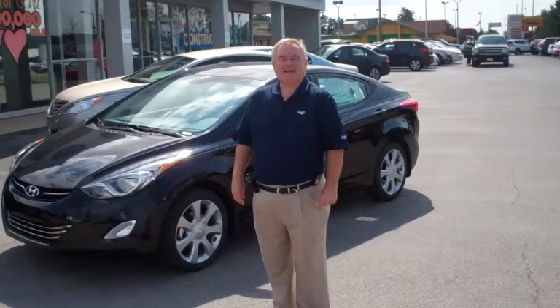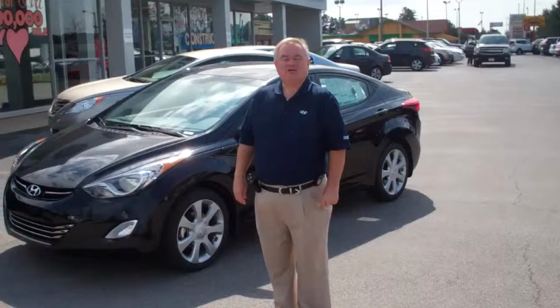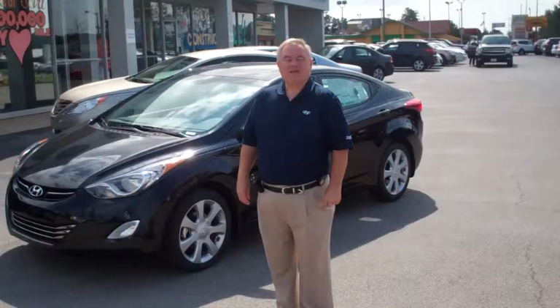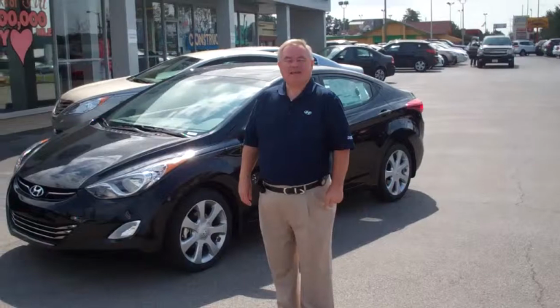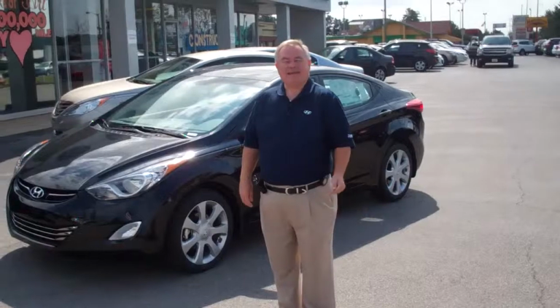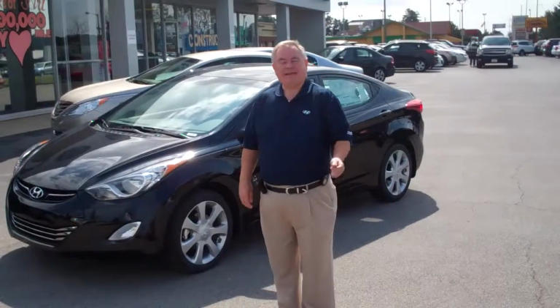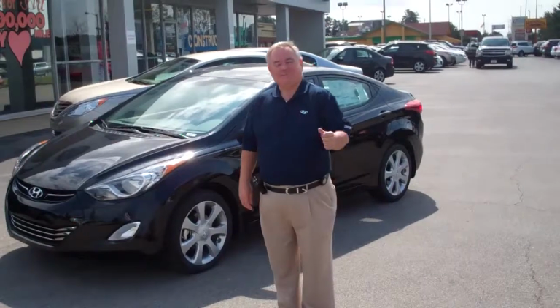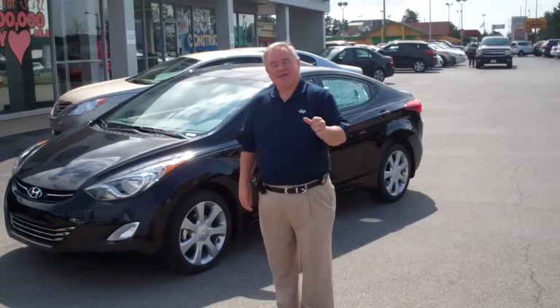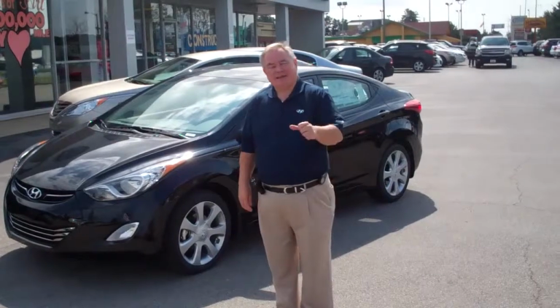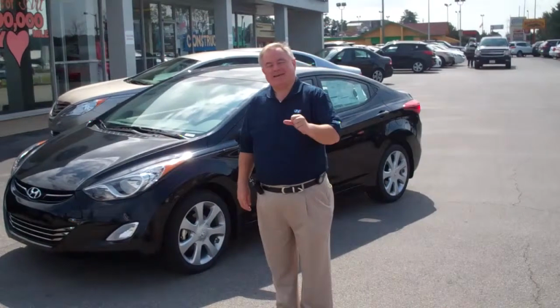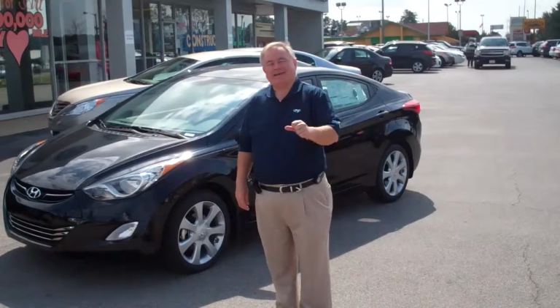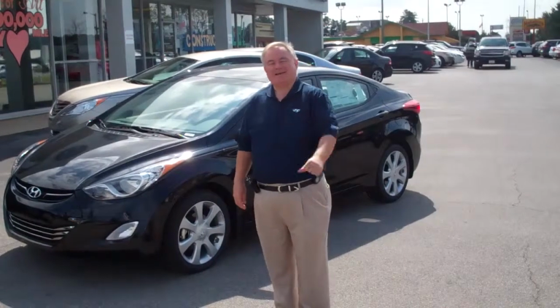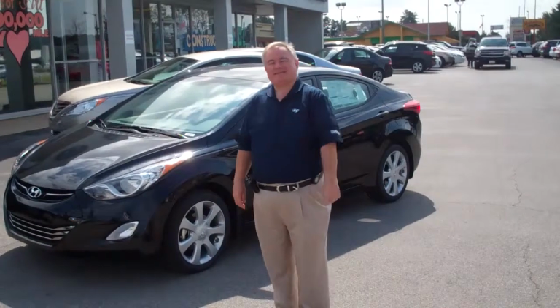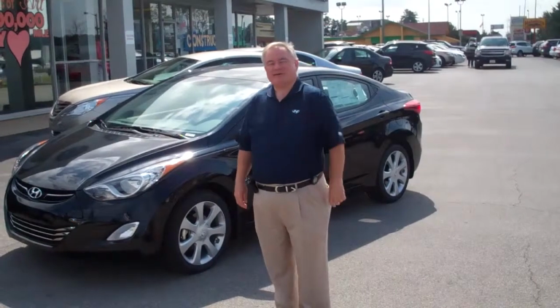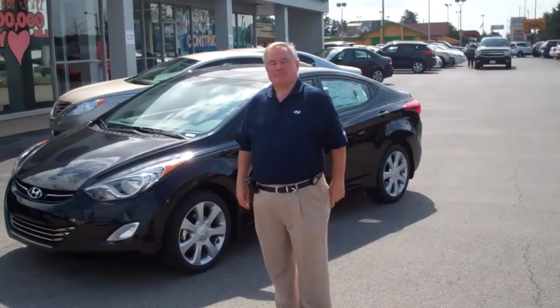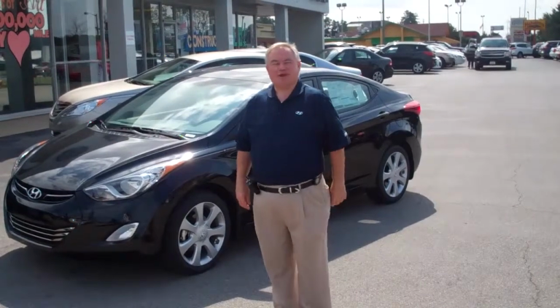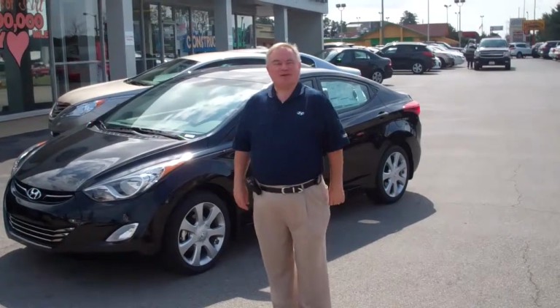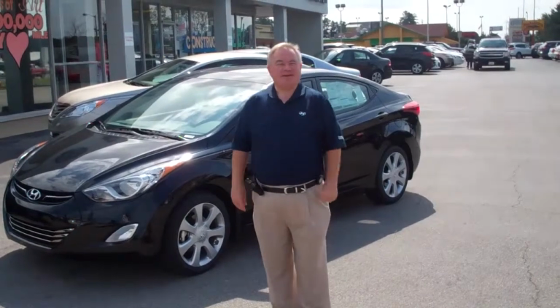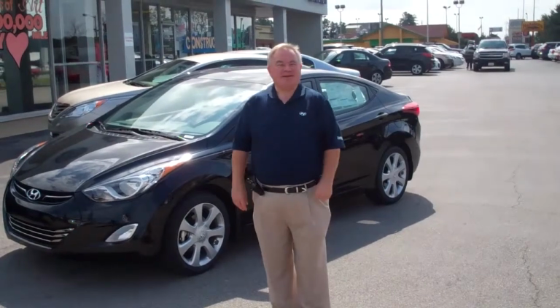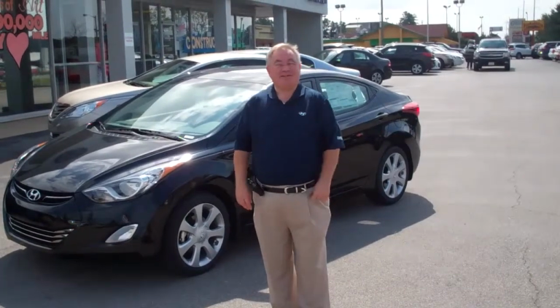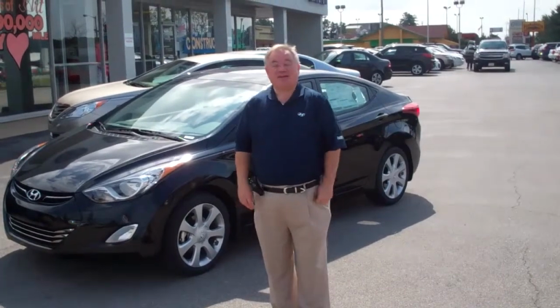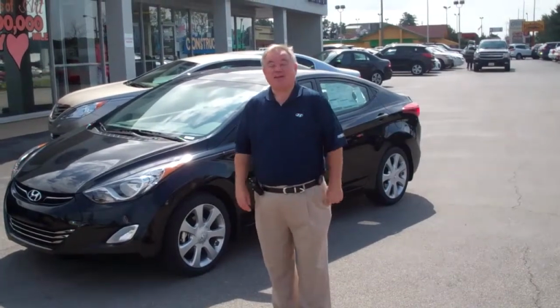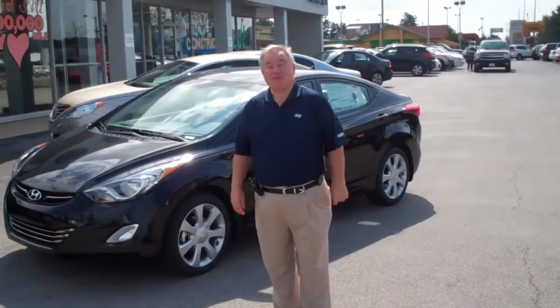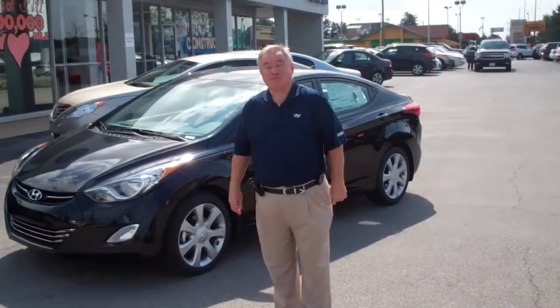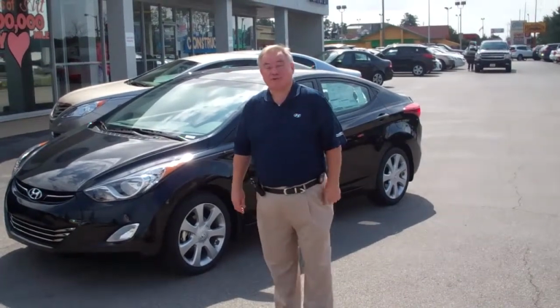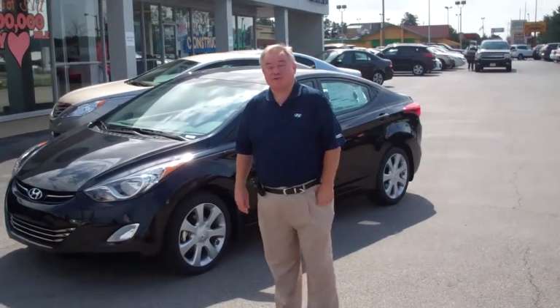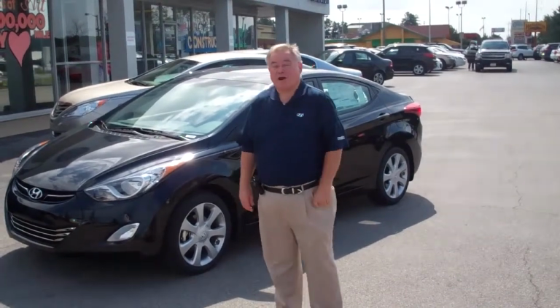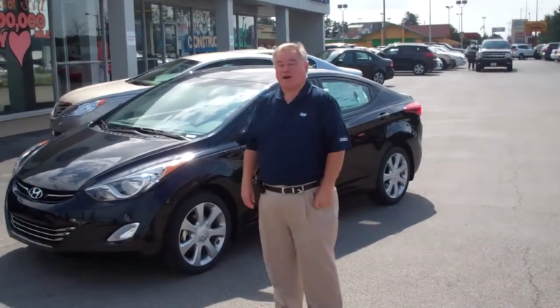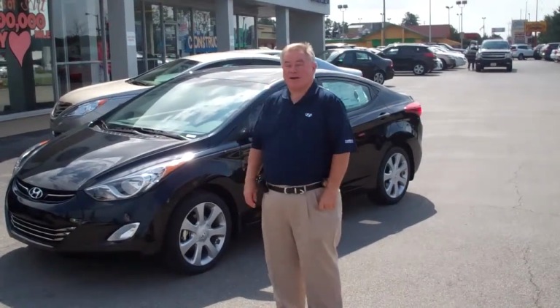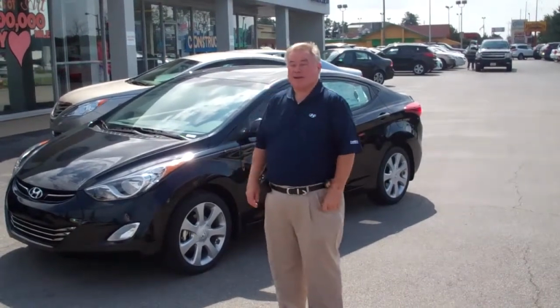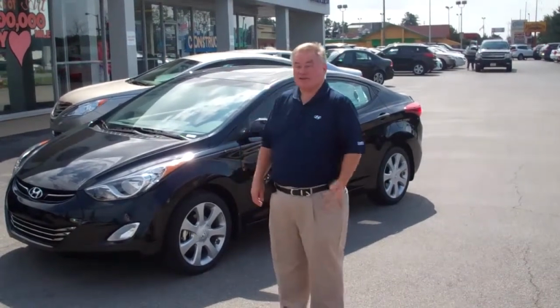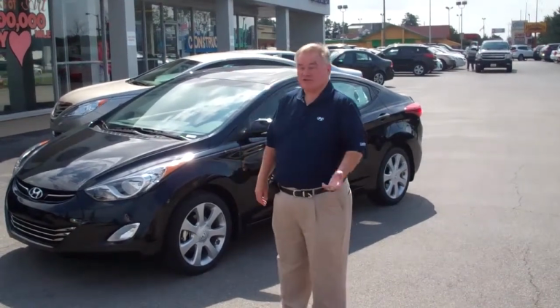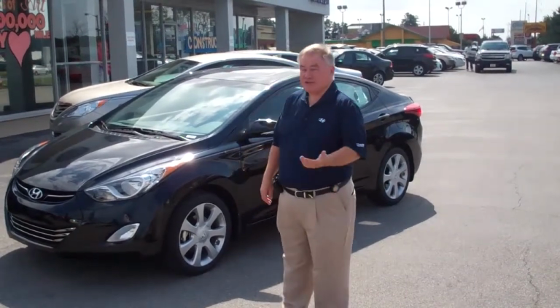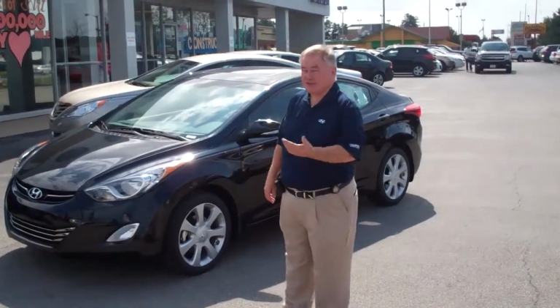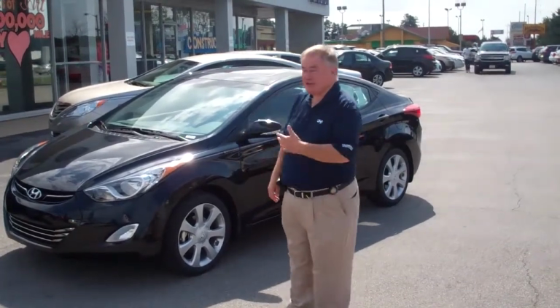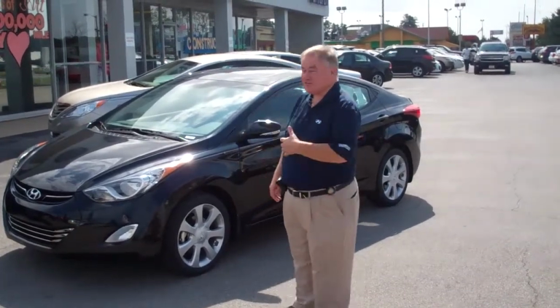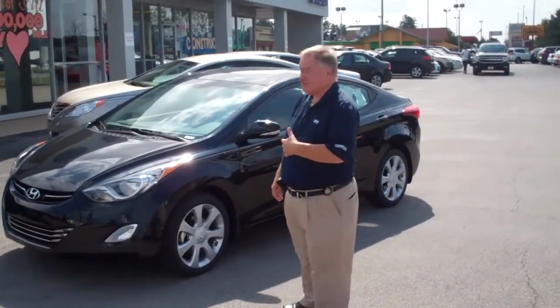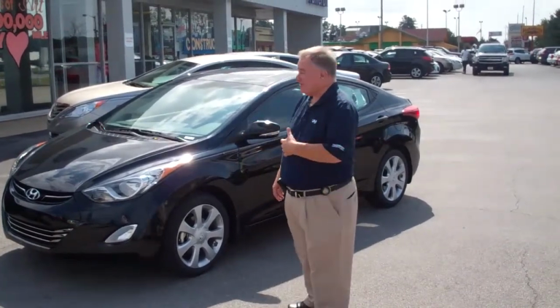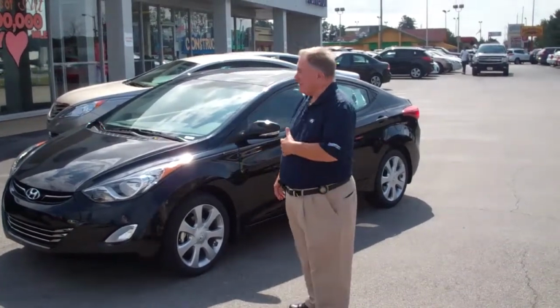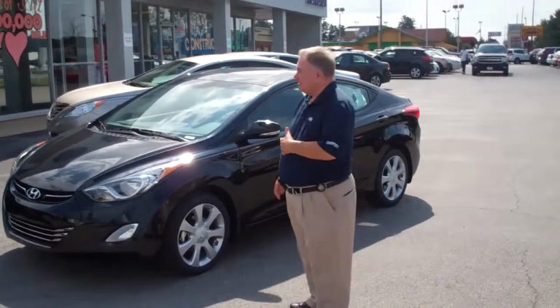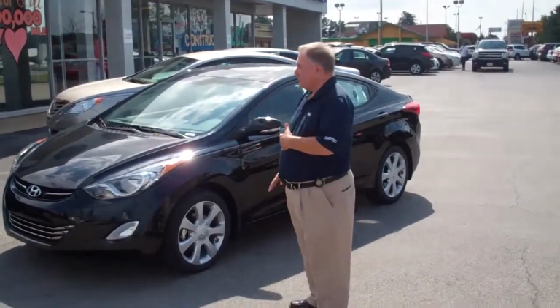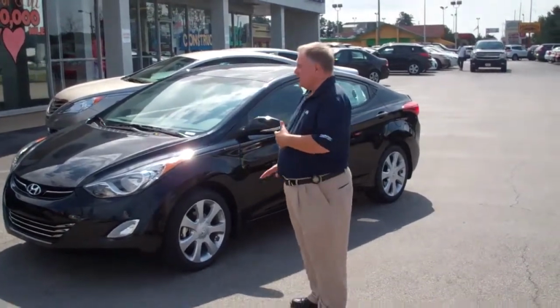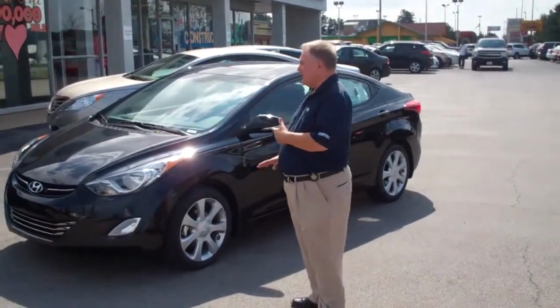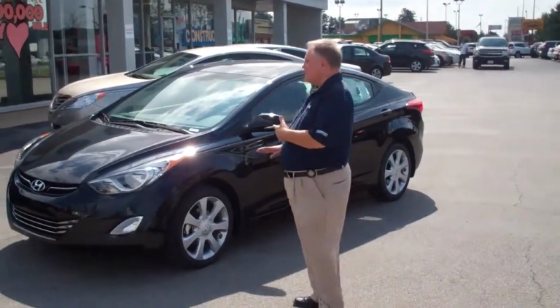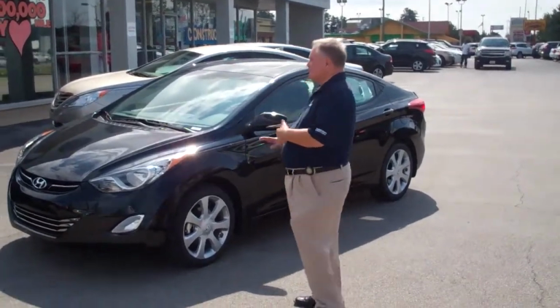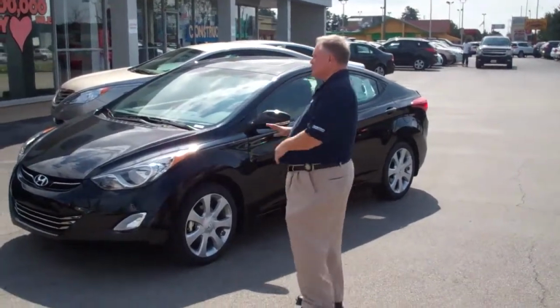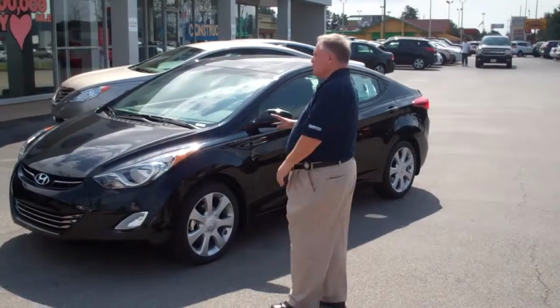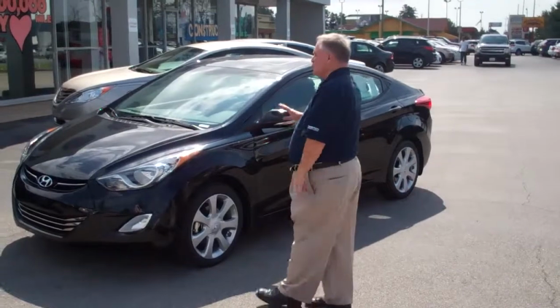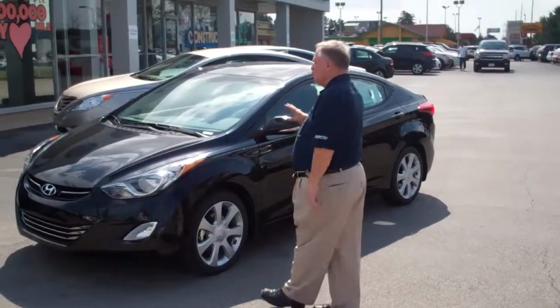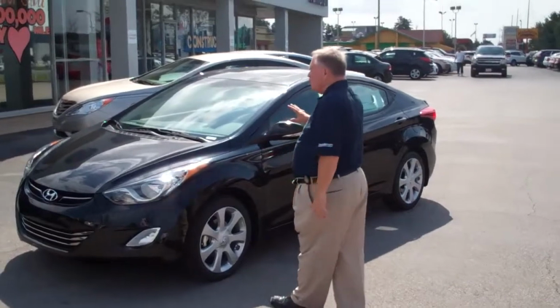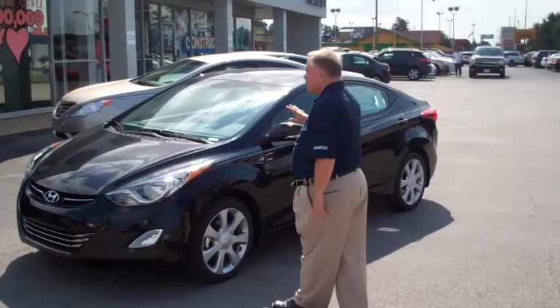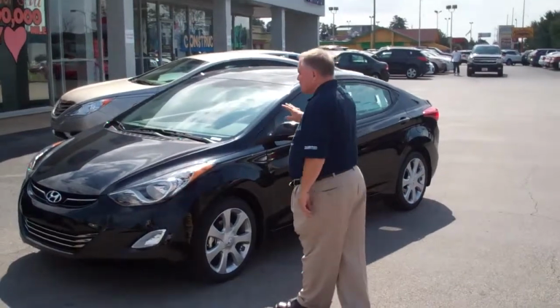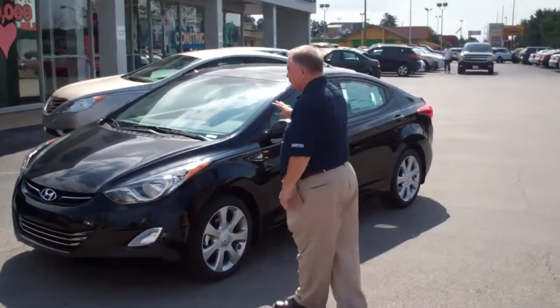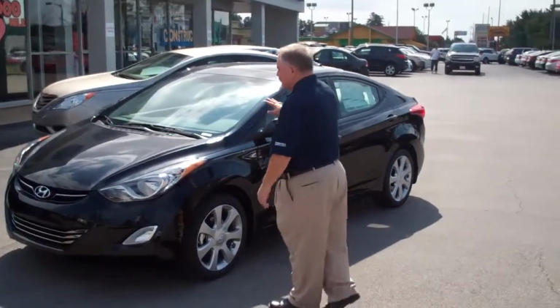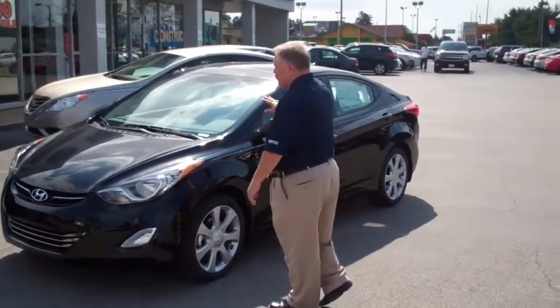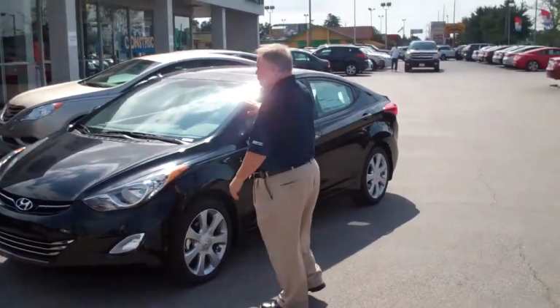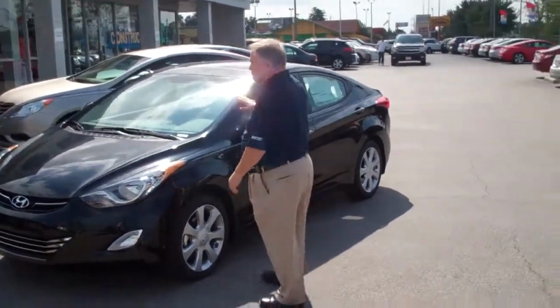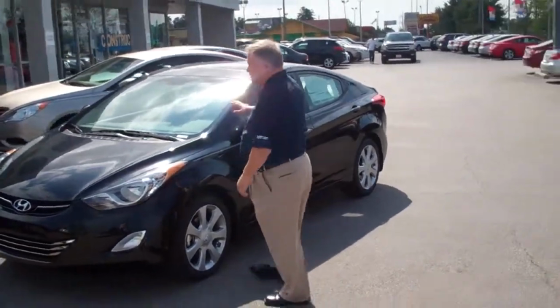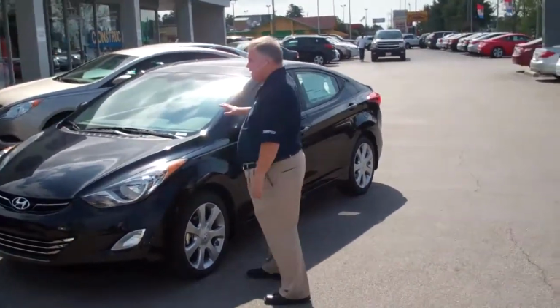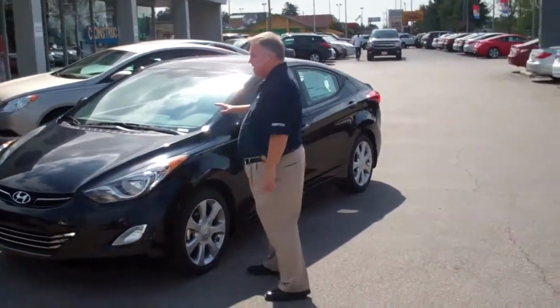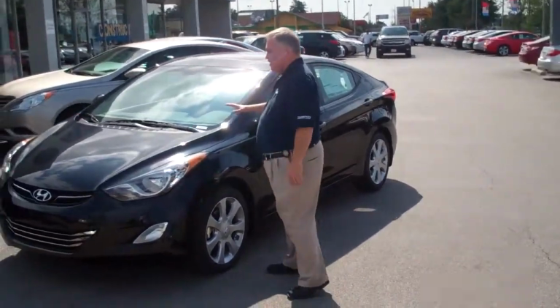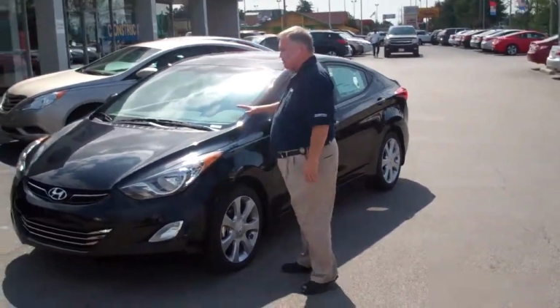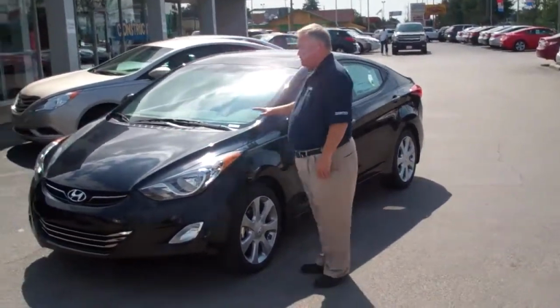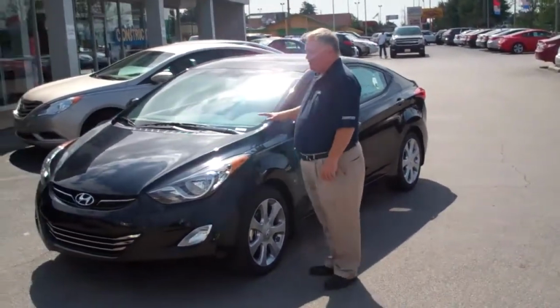Hello, Katie. I'm Kelly at Temeron Hyundai. Thank you for inquiring into the Elantra. The Elantra is a wonderful new-designed automobile.